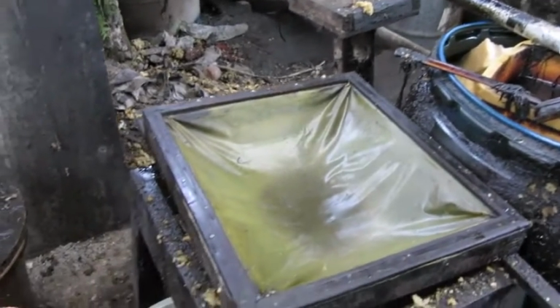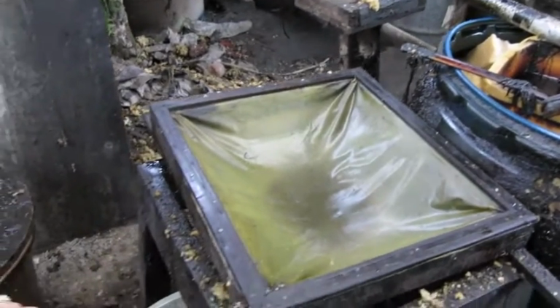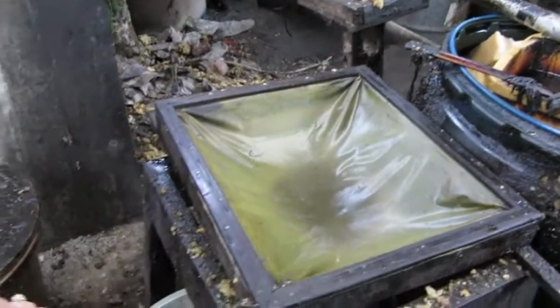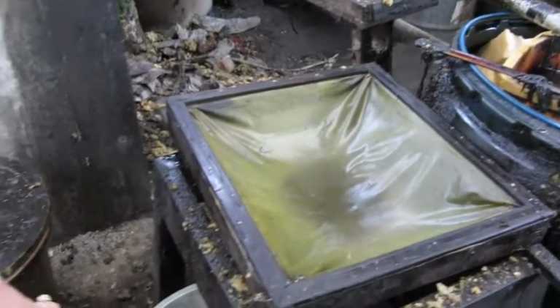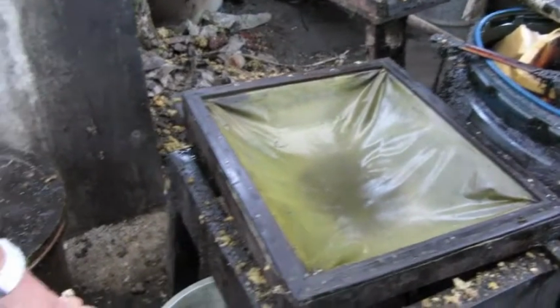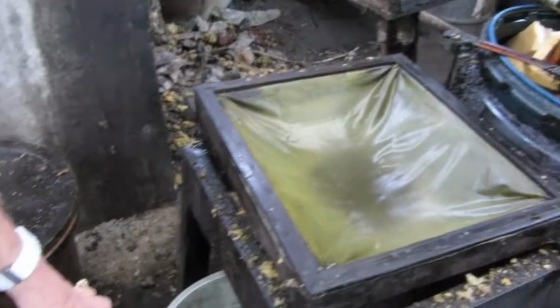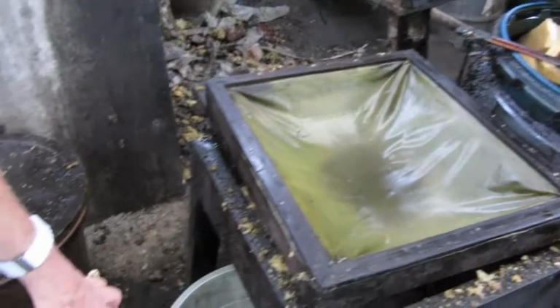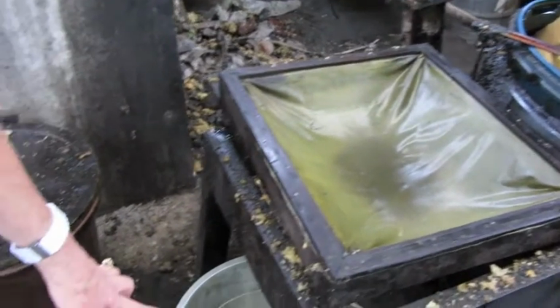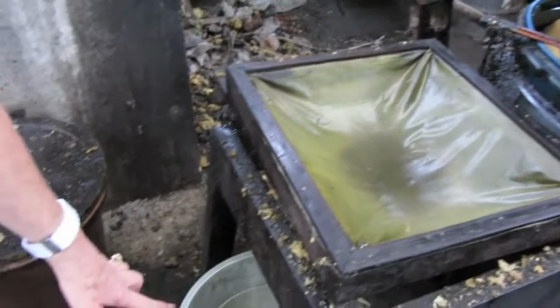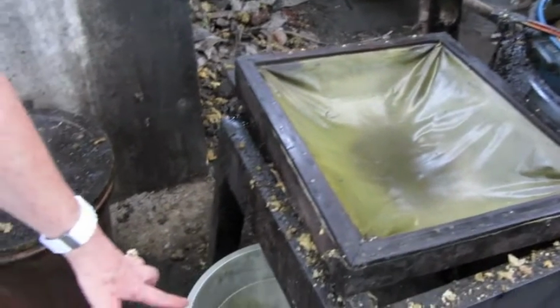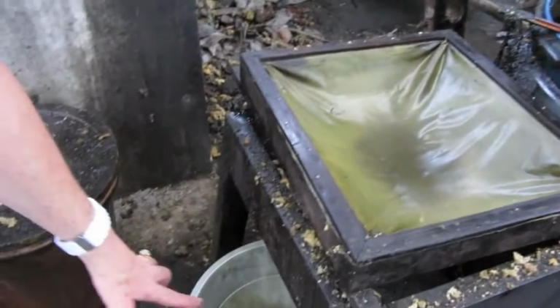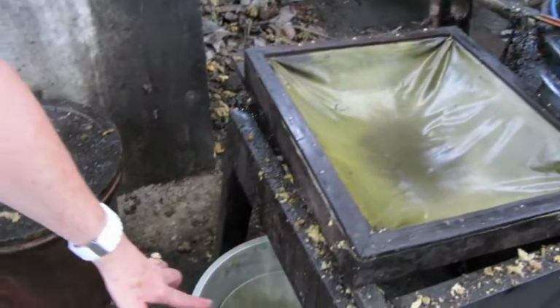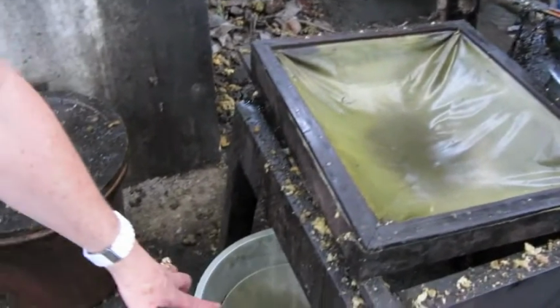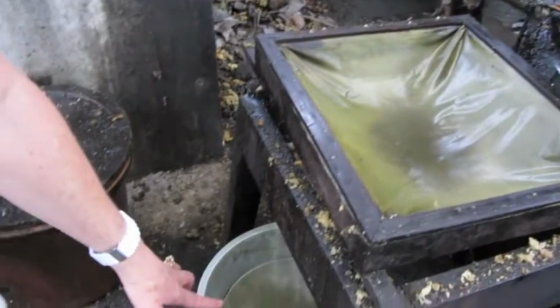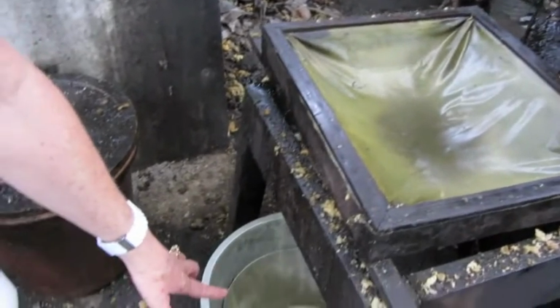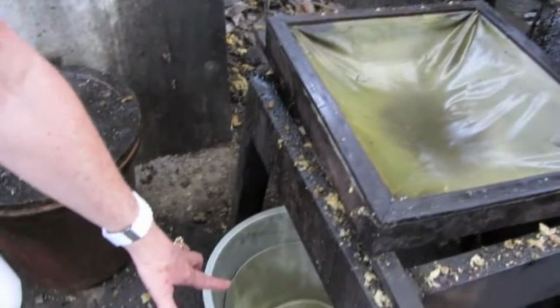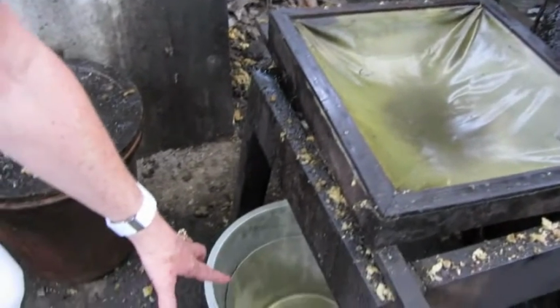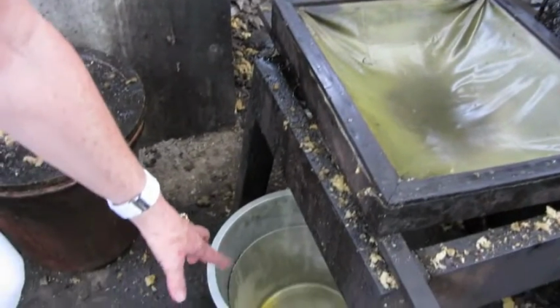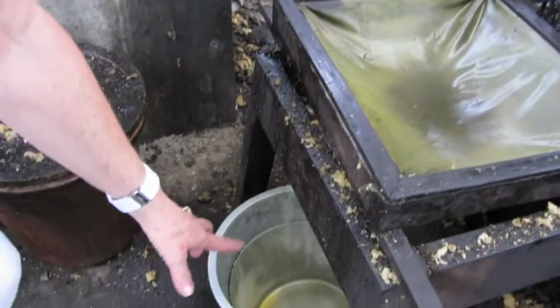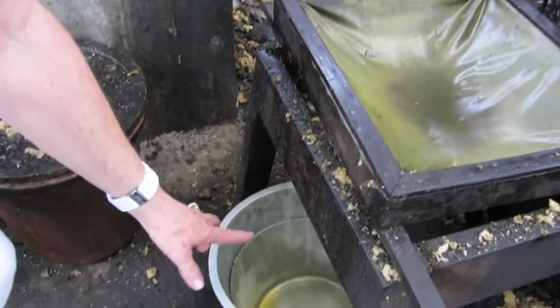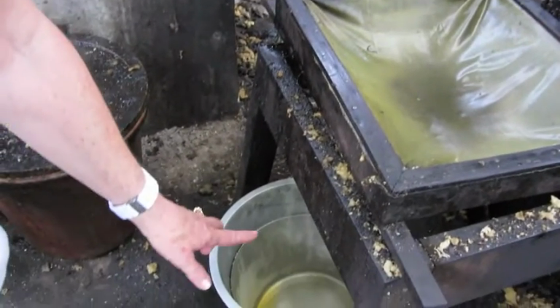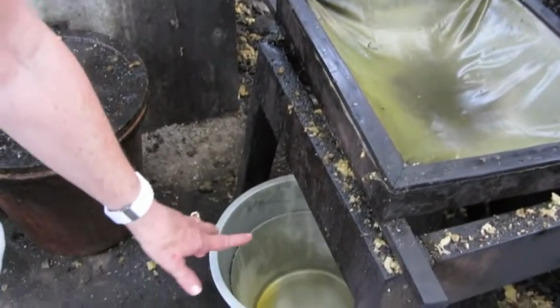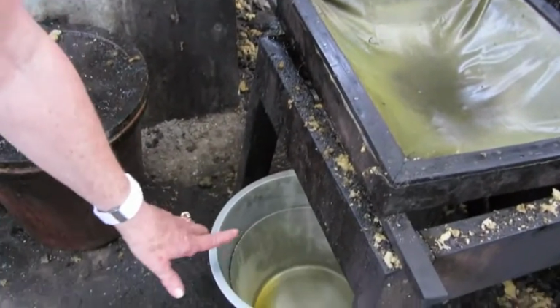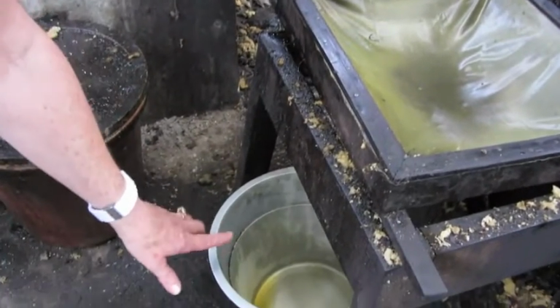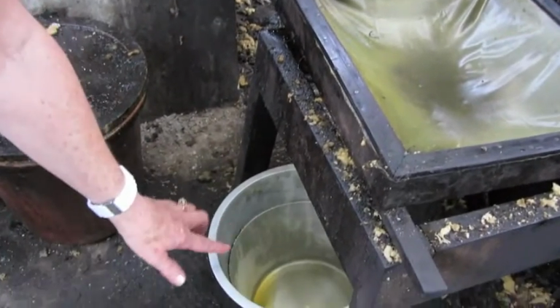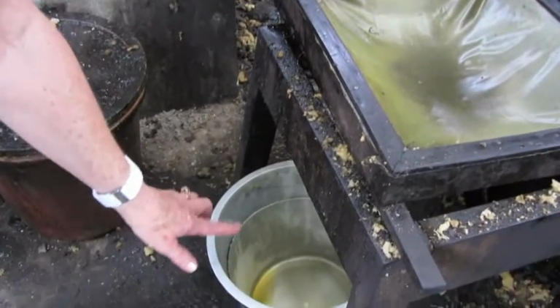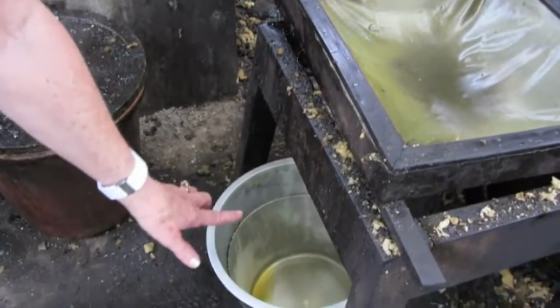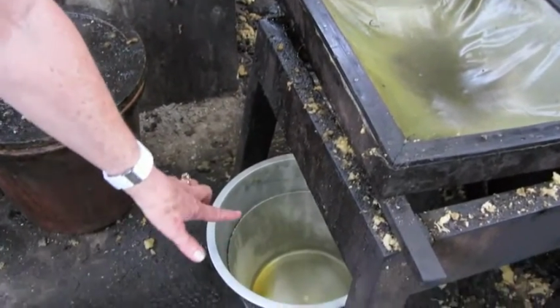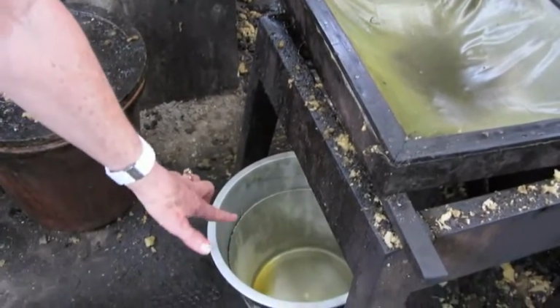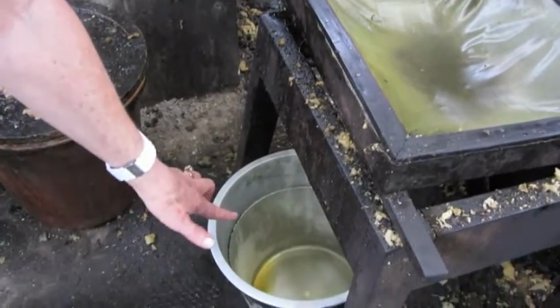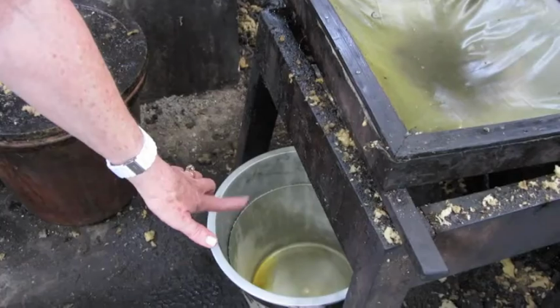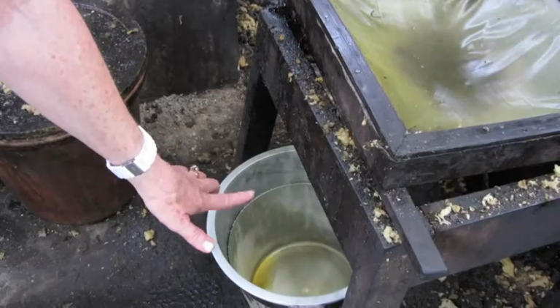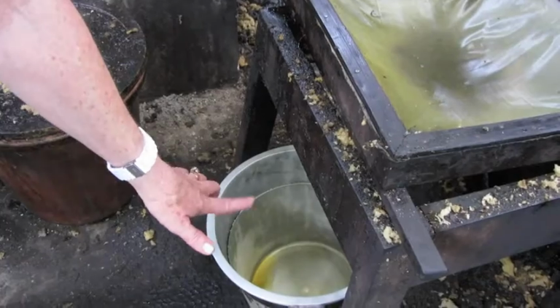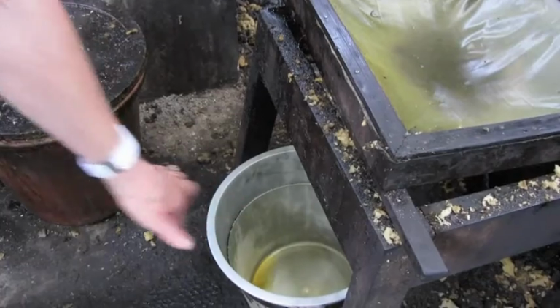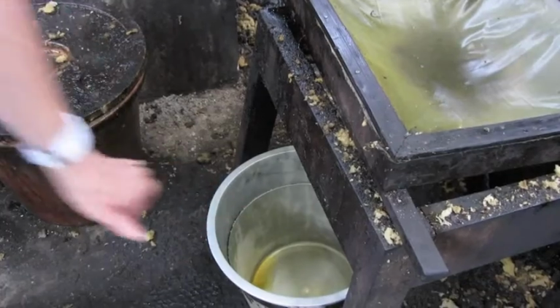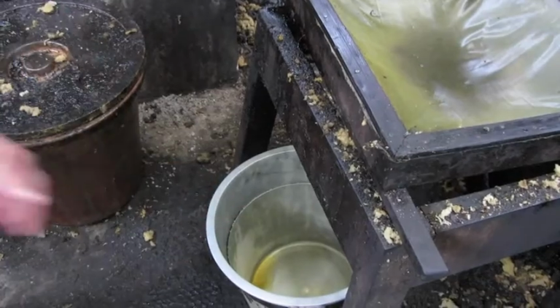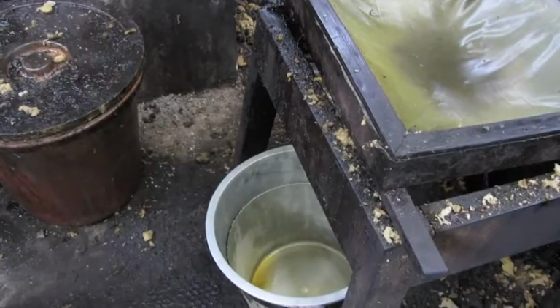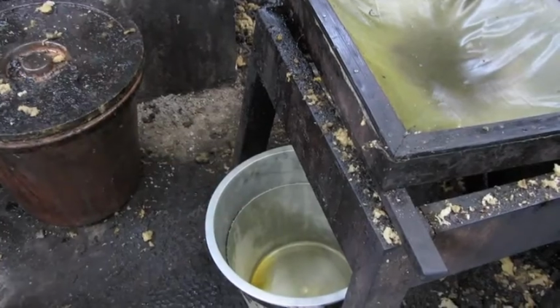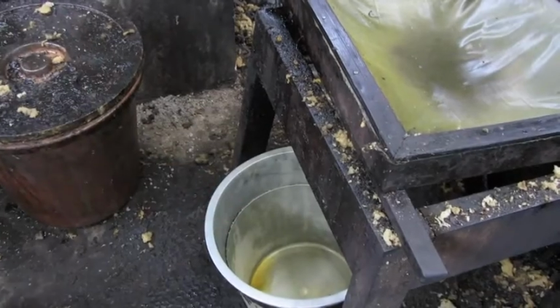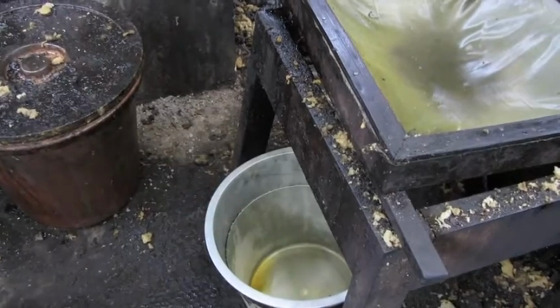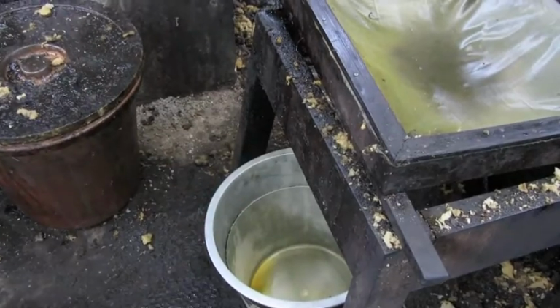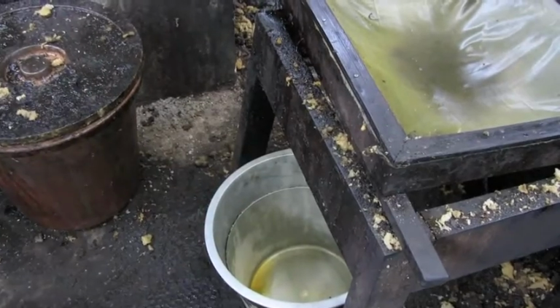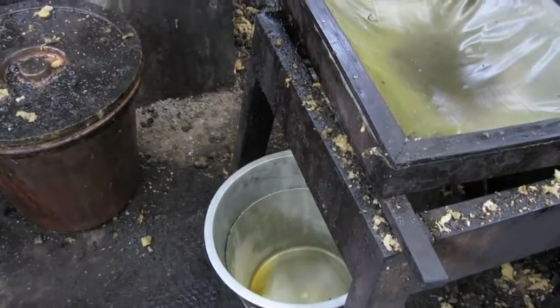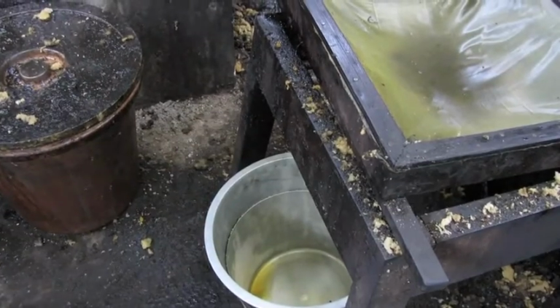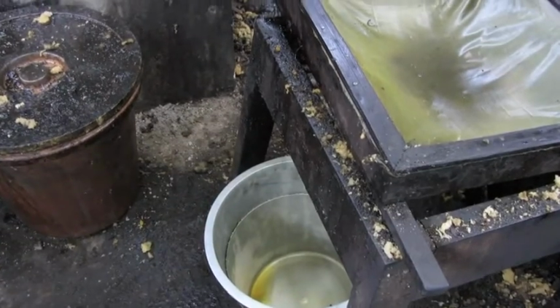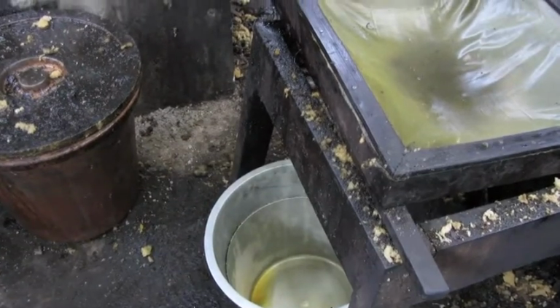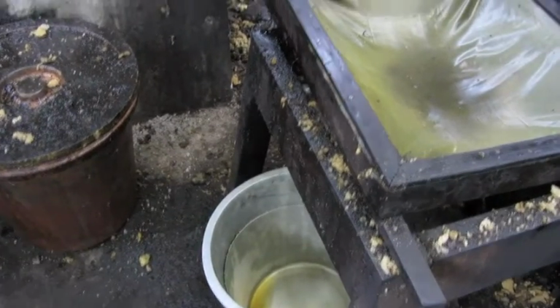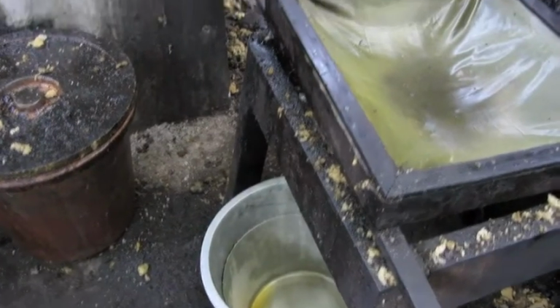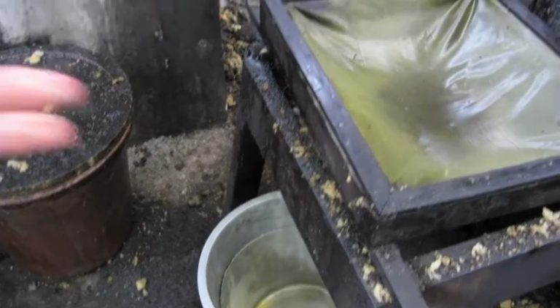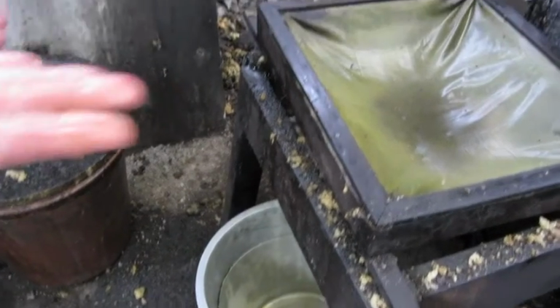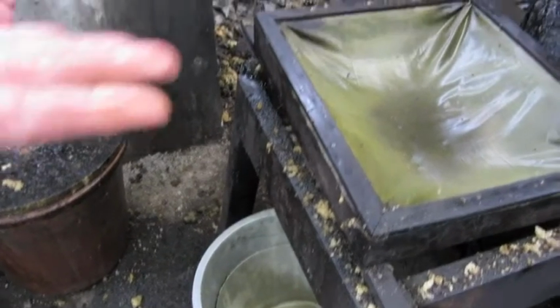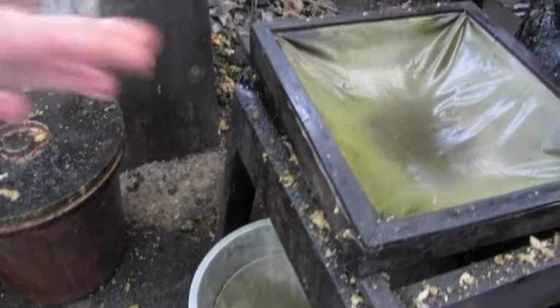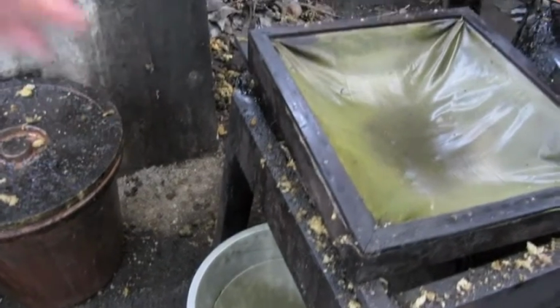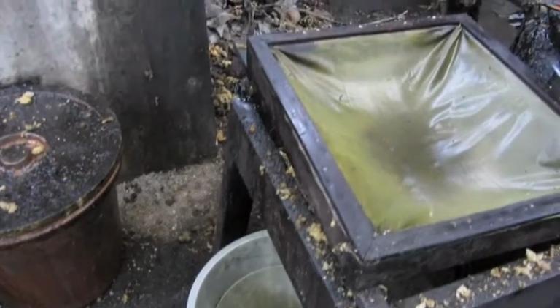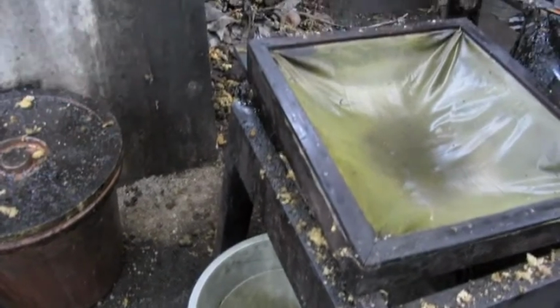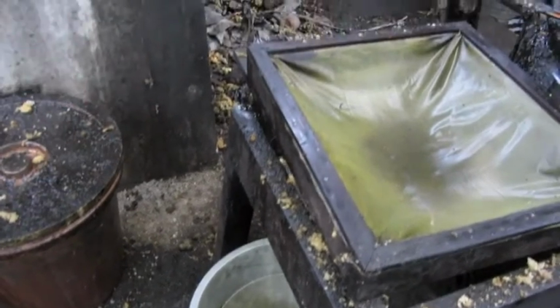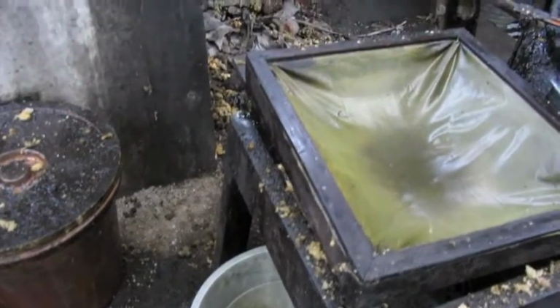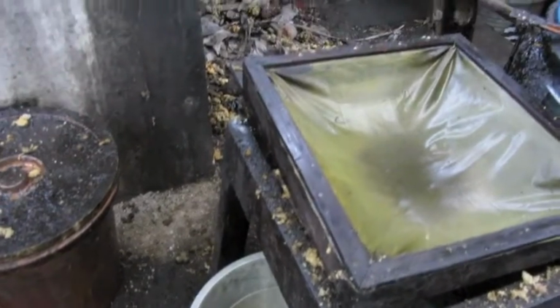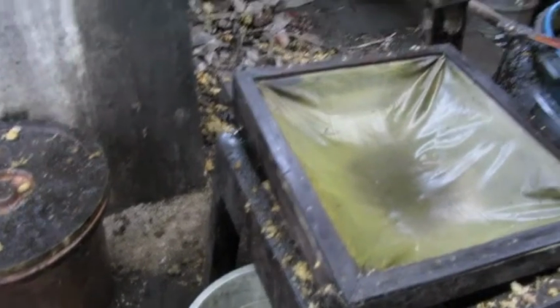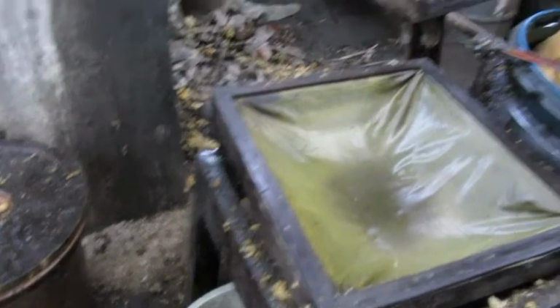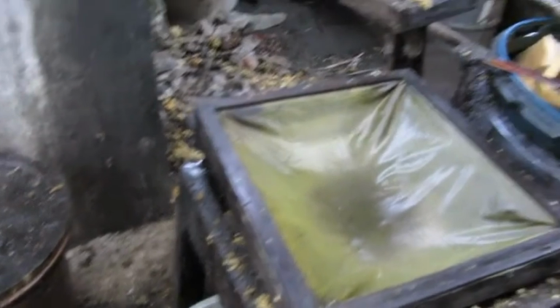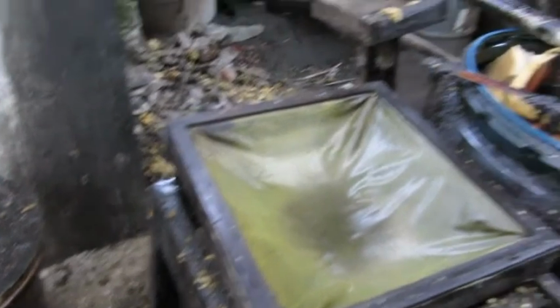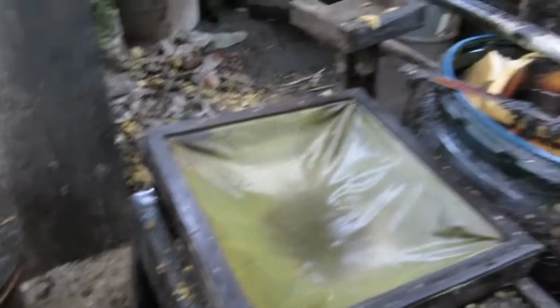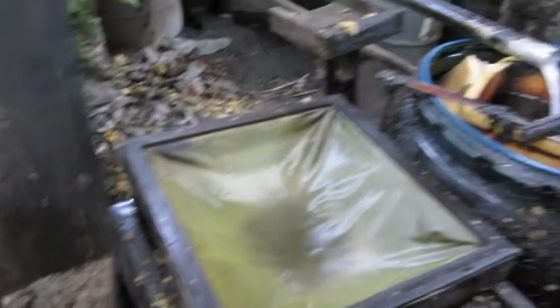You'll see here there is still some oil in this bucket. Very interesting process.